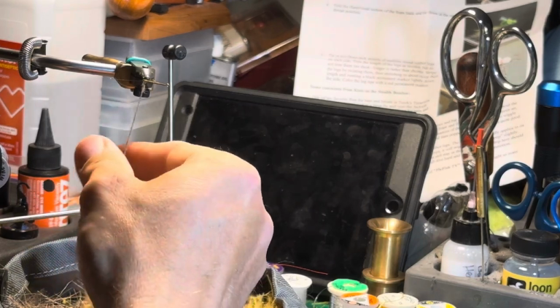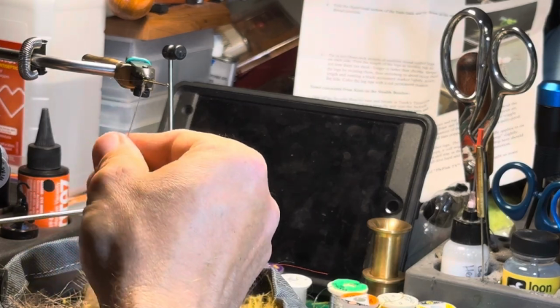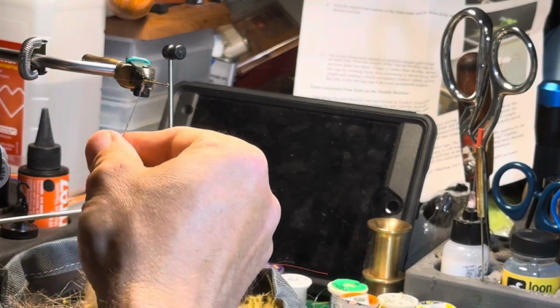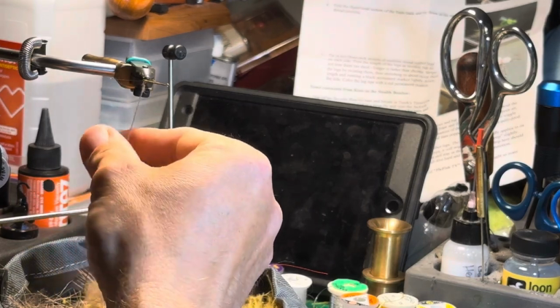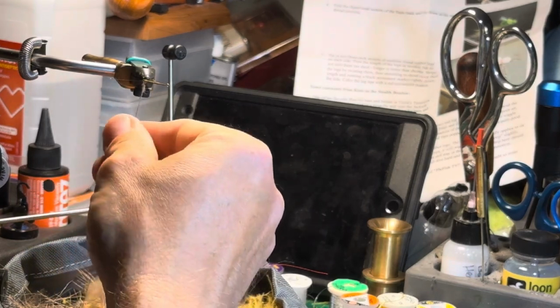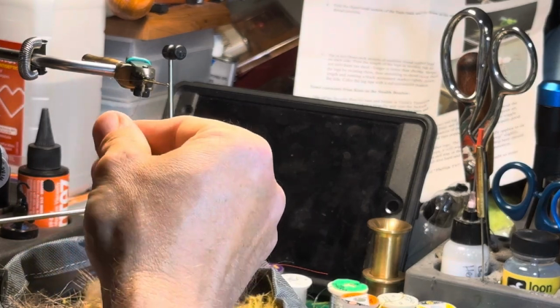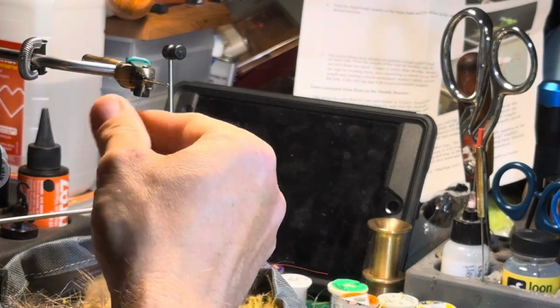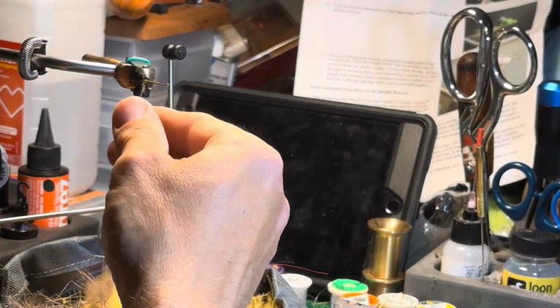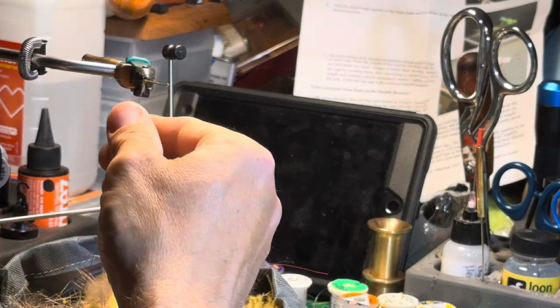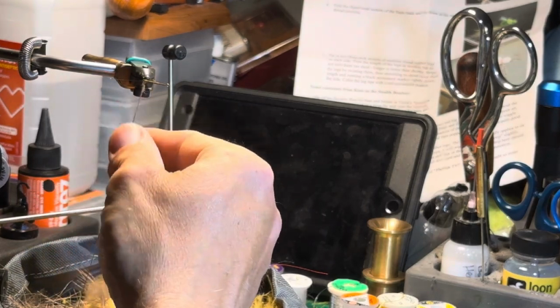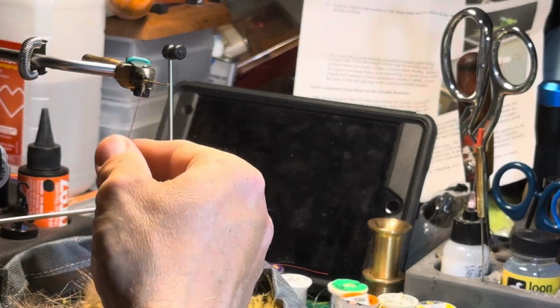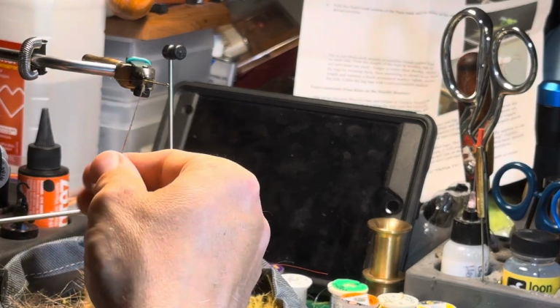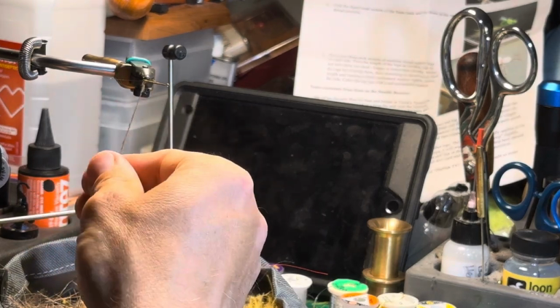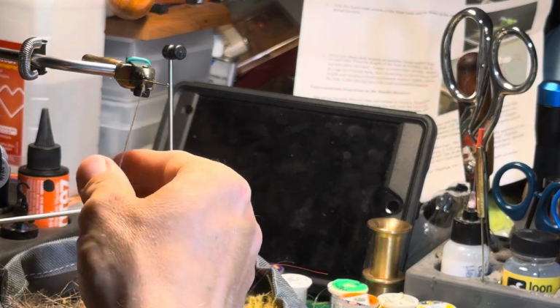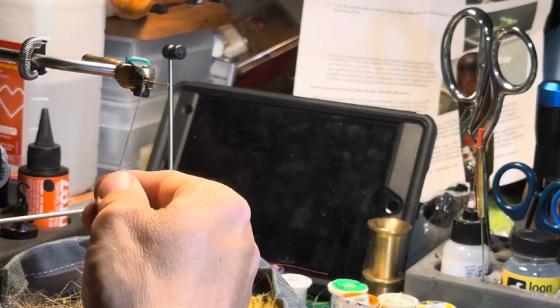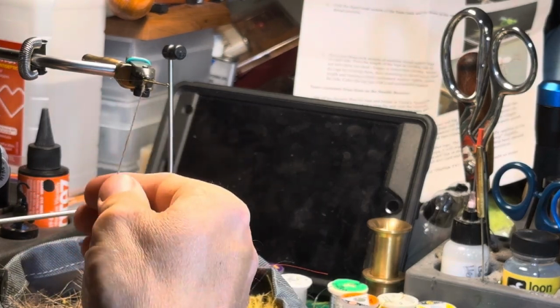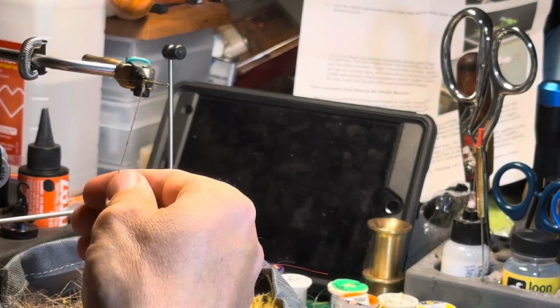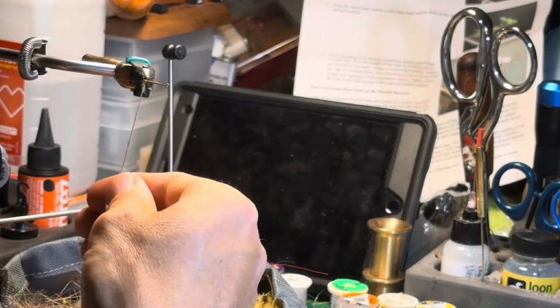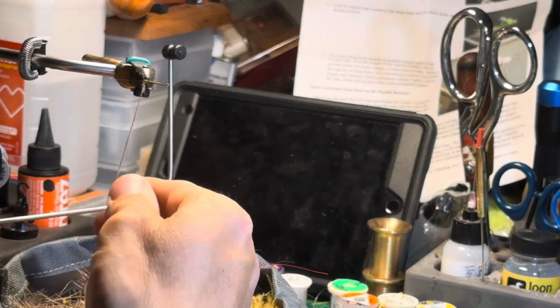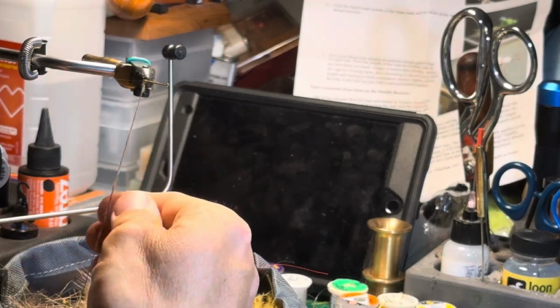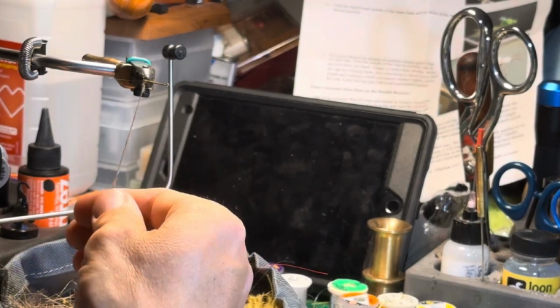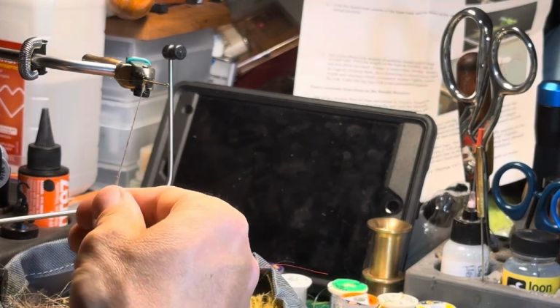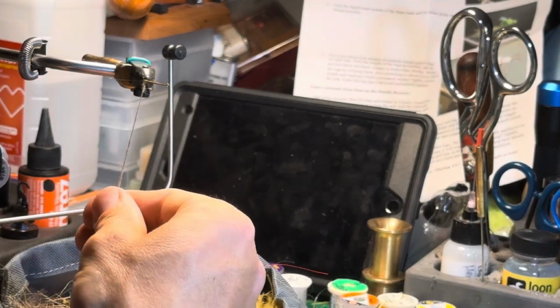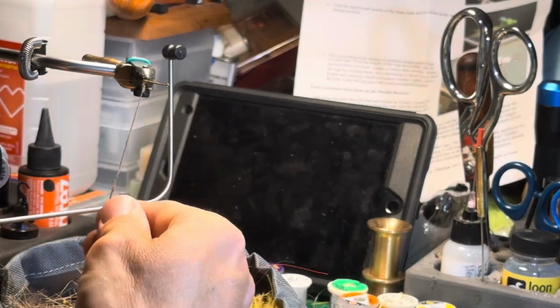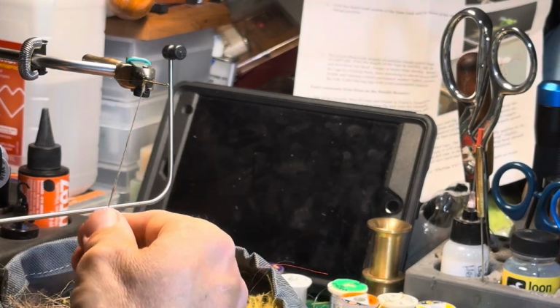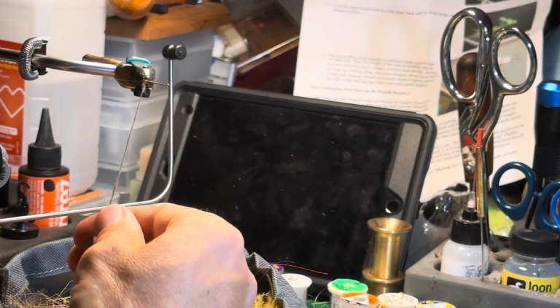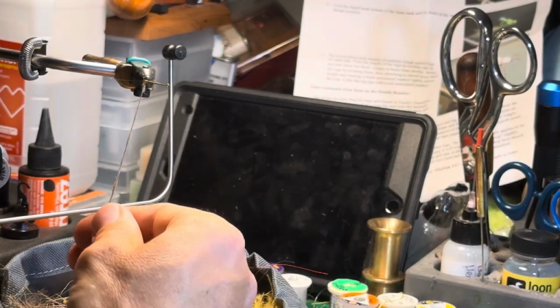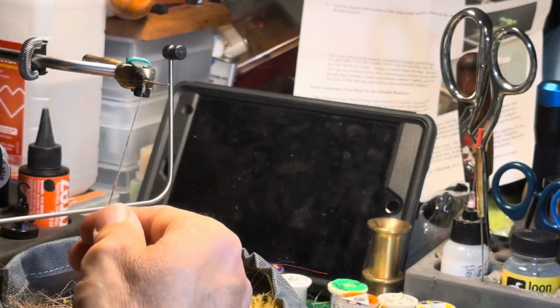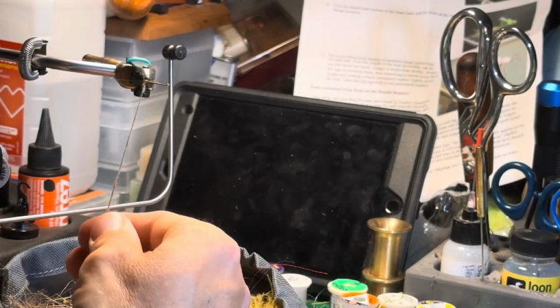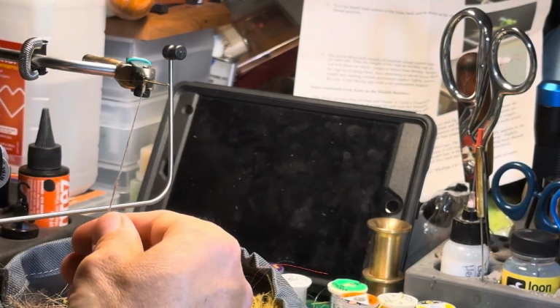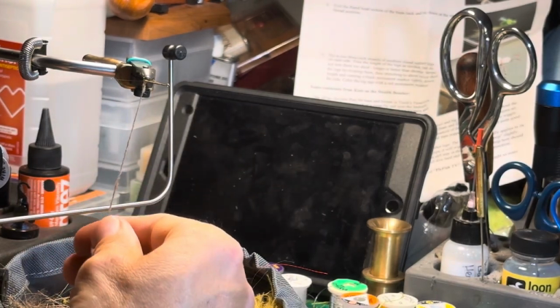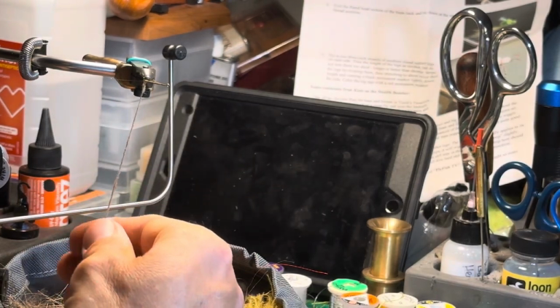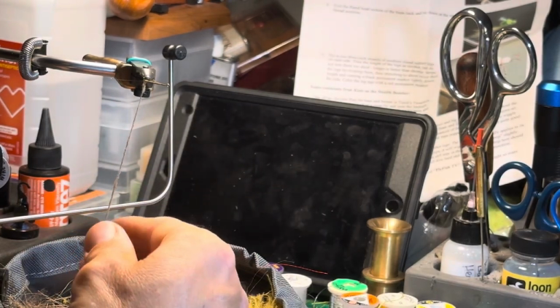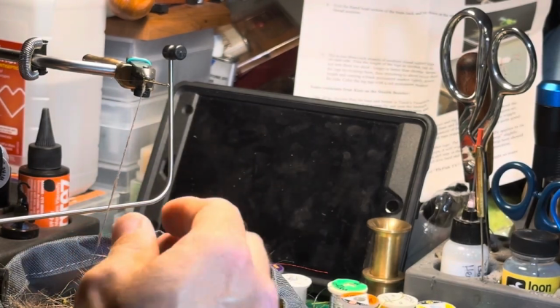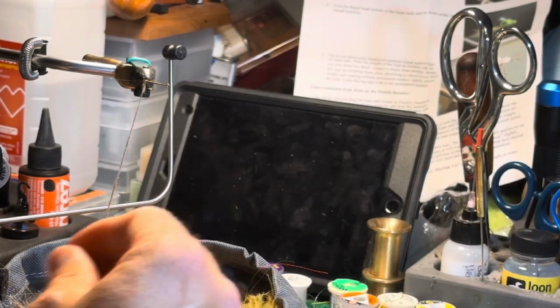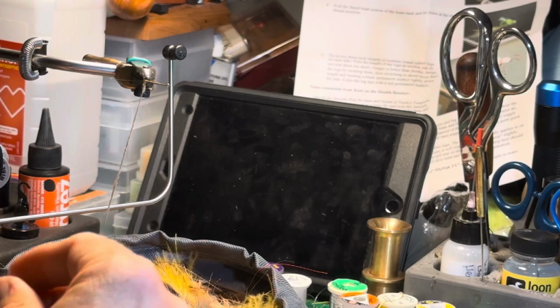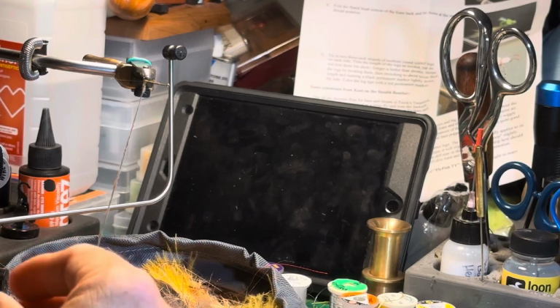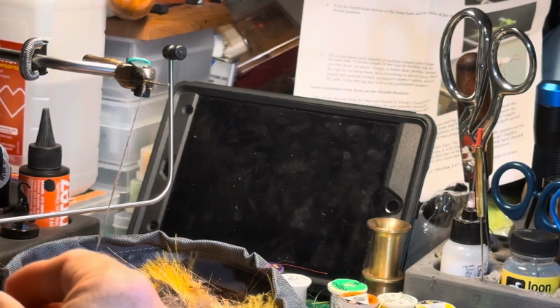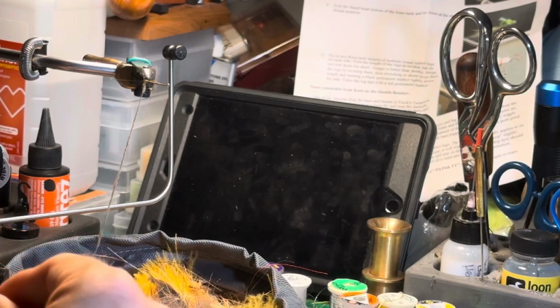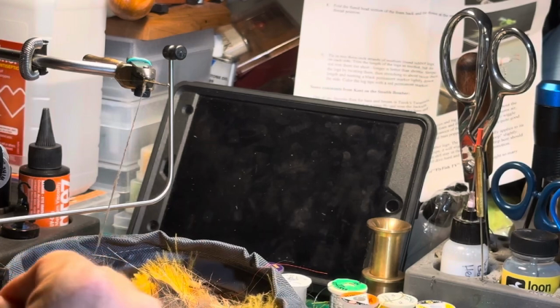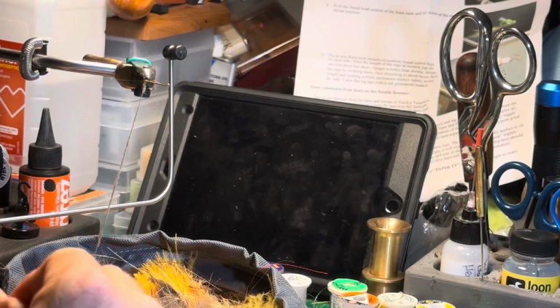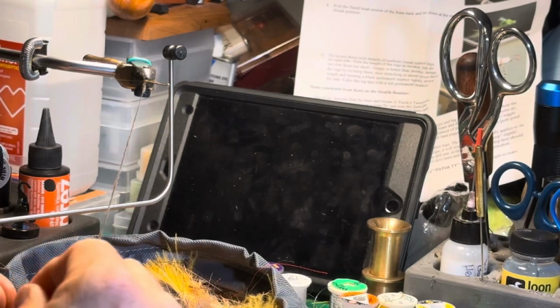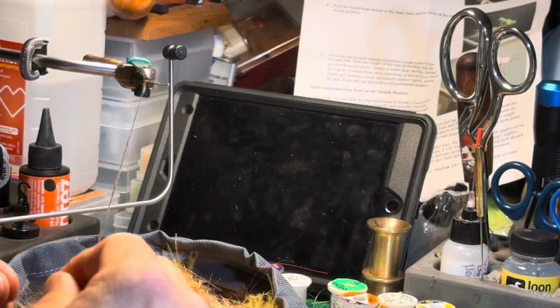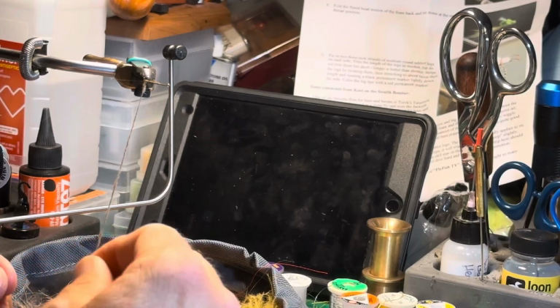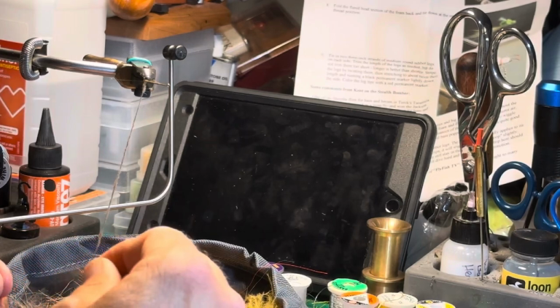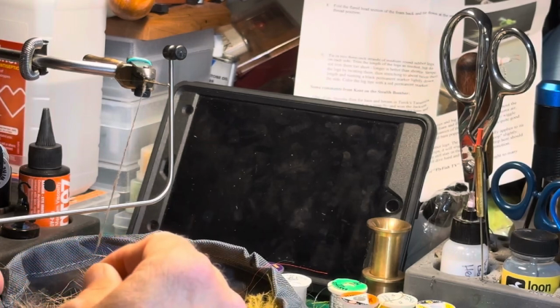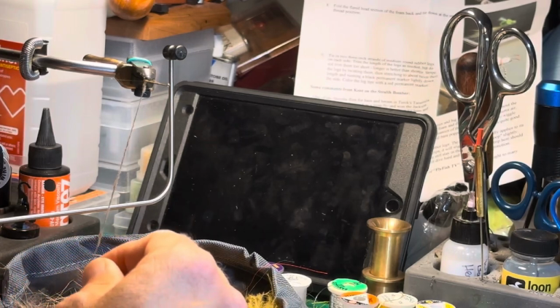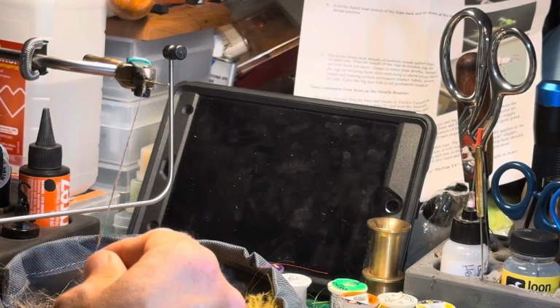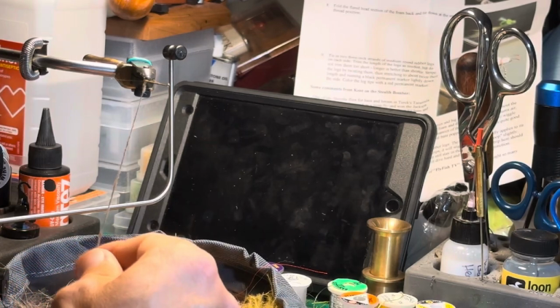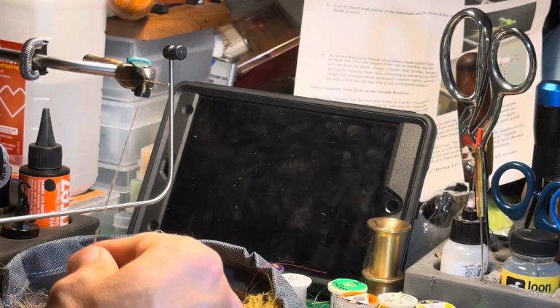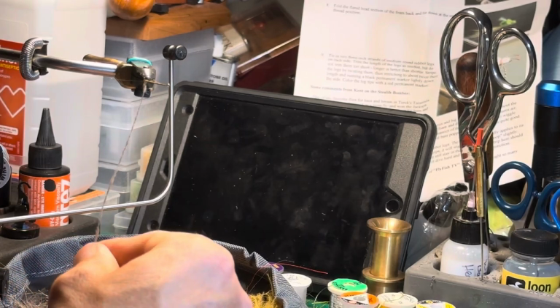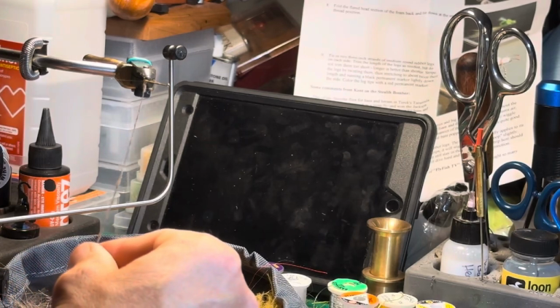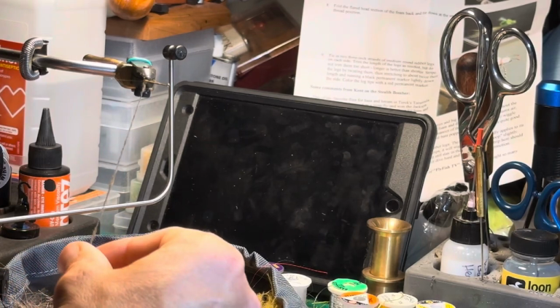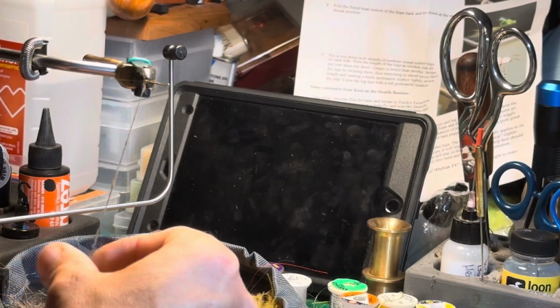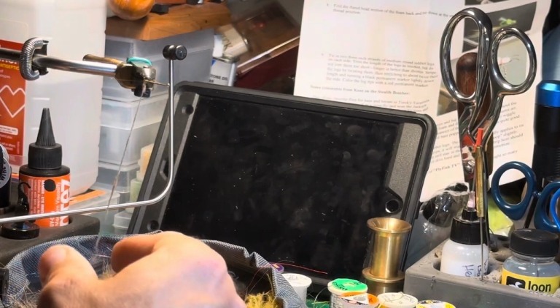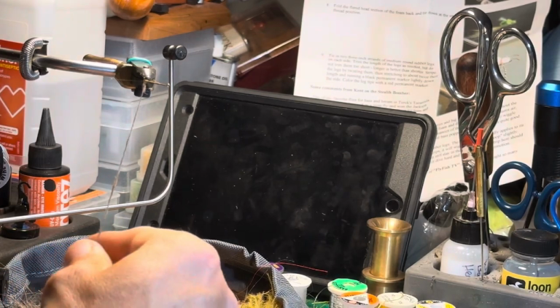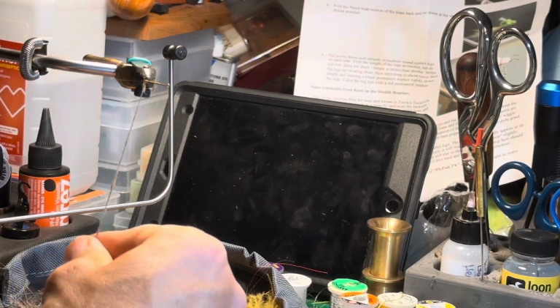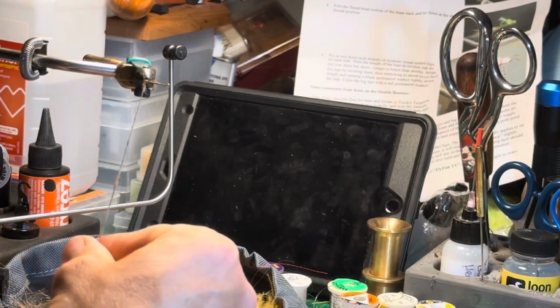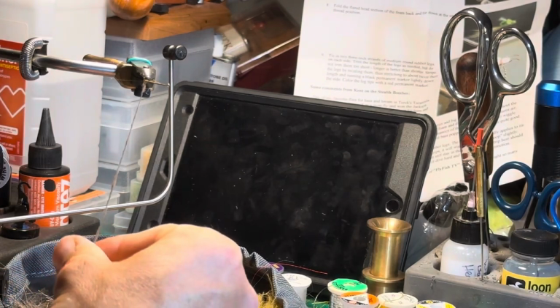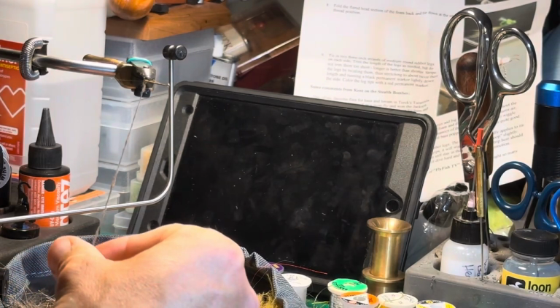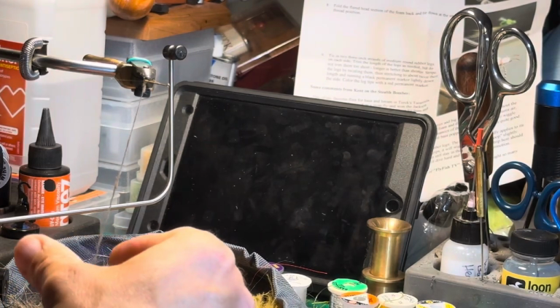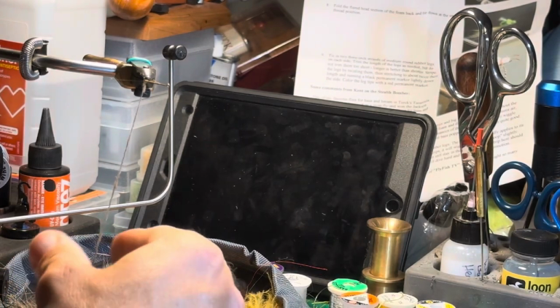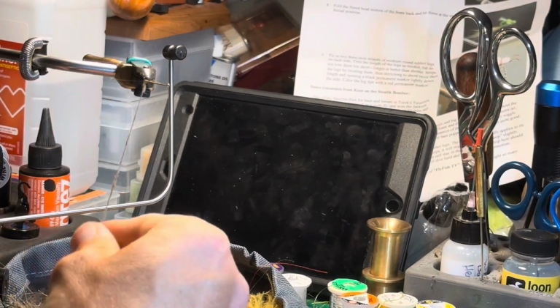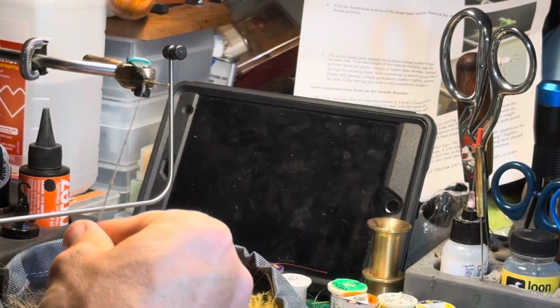You can always go back if you see a spot you messed up and fix it — a little bit of moisture and a little bit of pressure make things better.